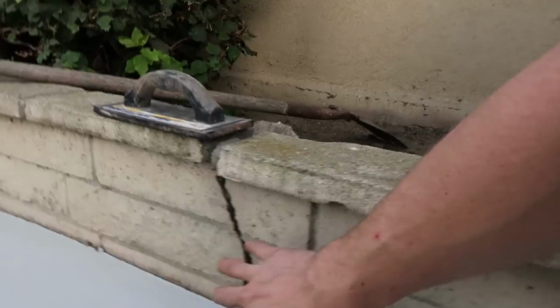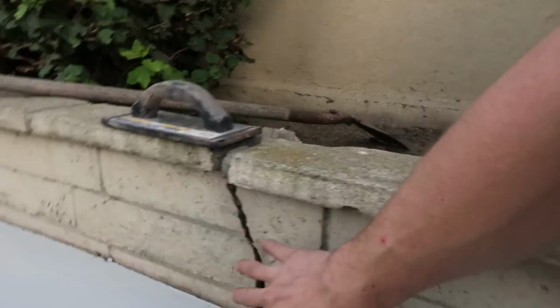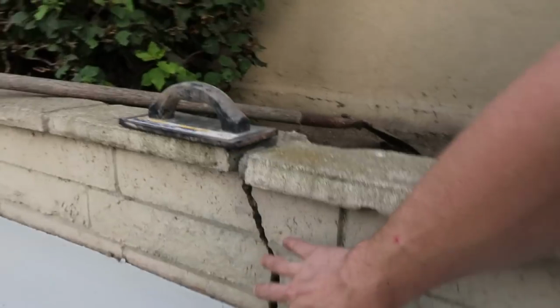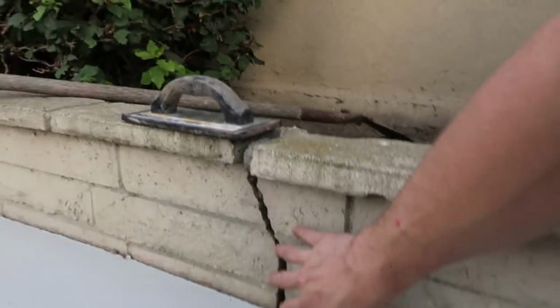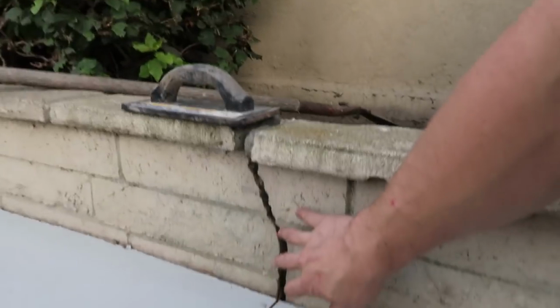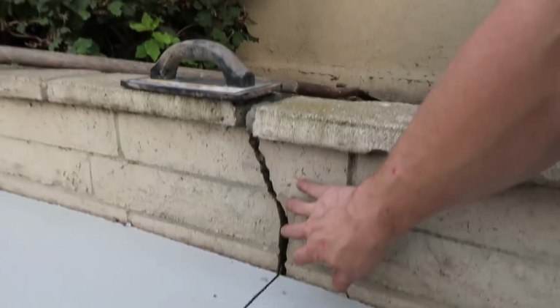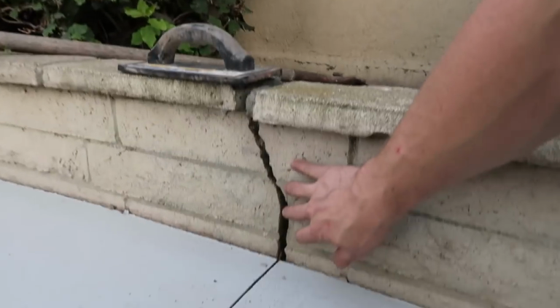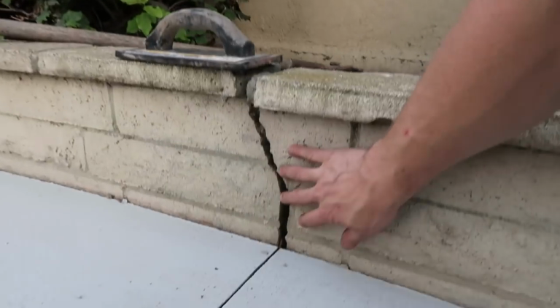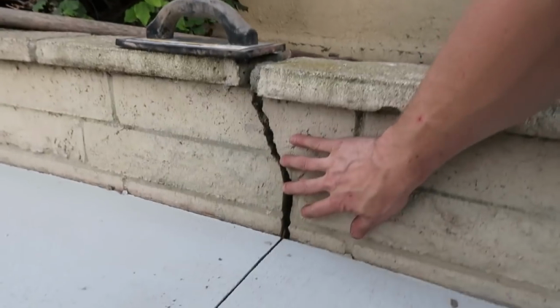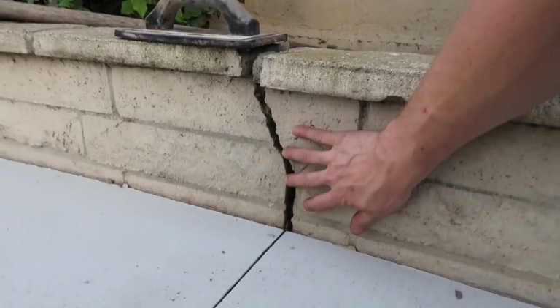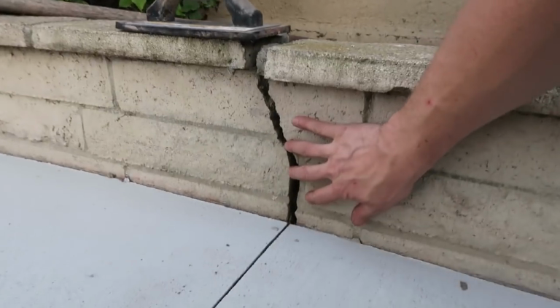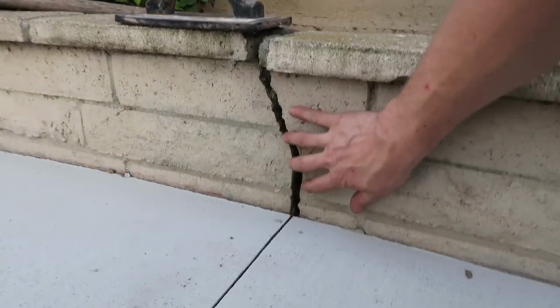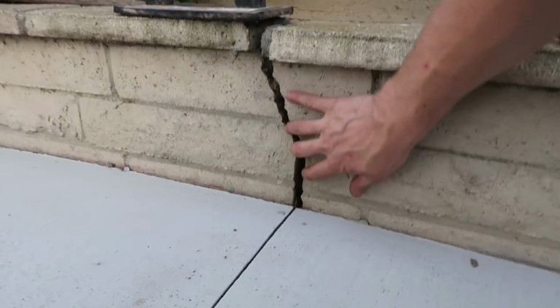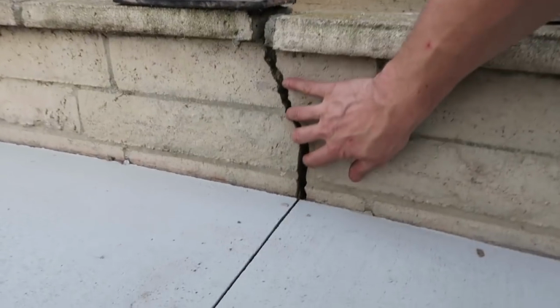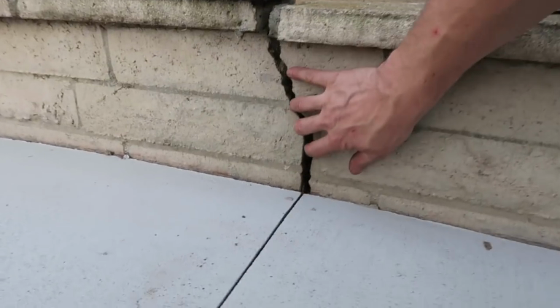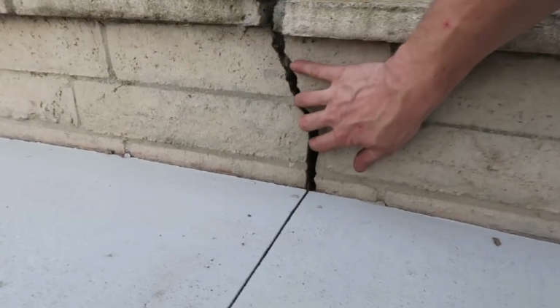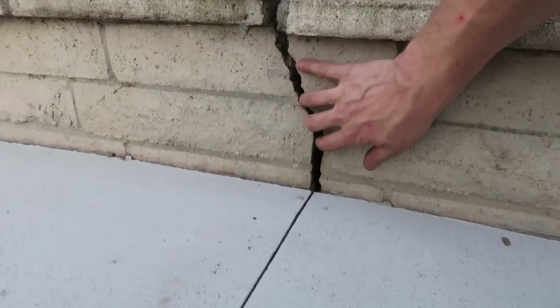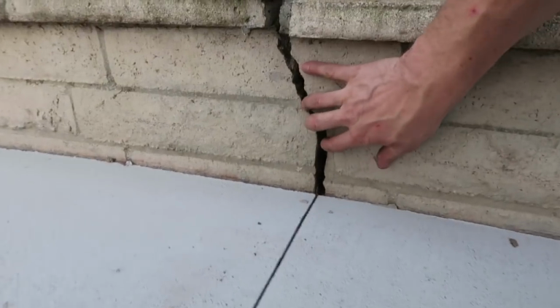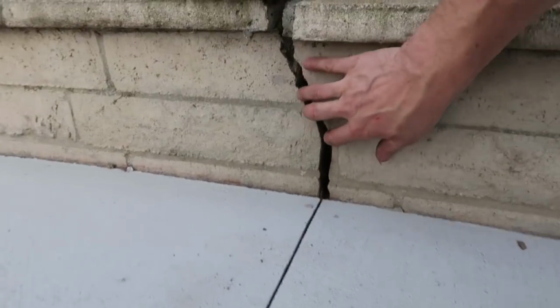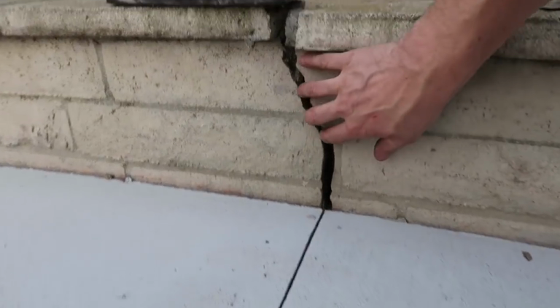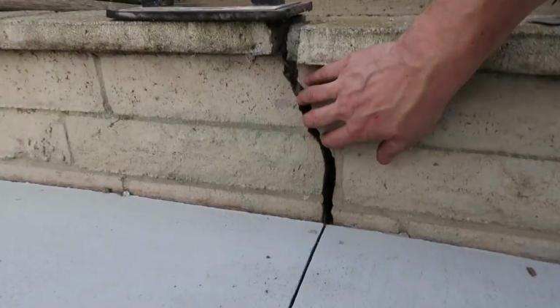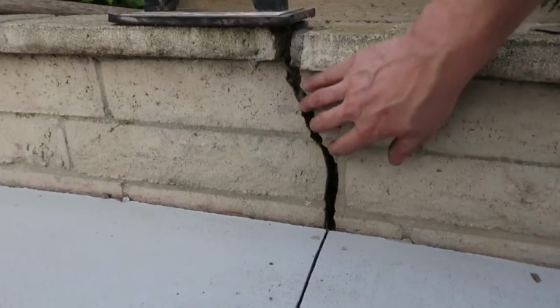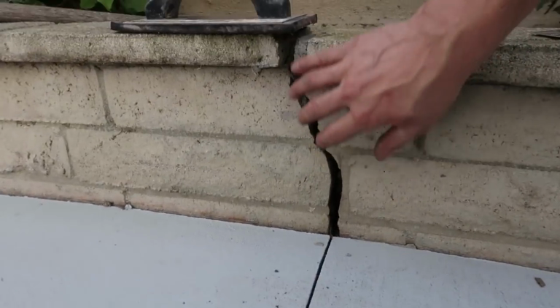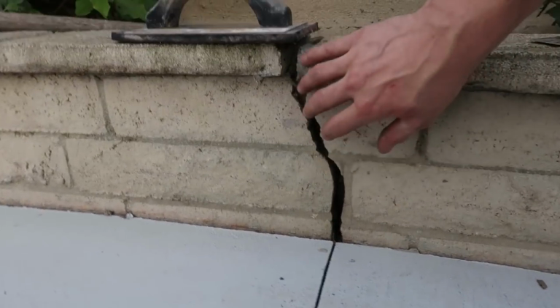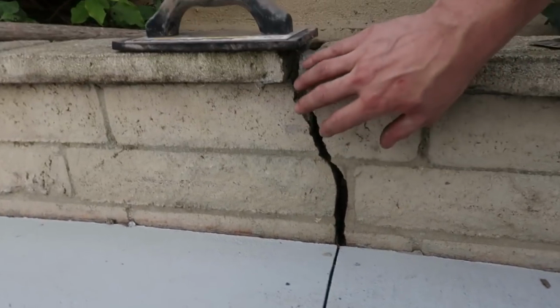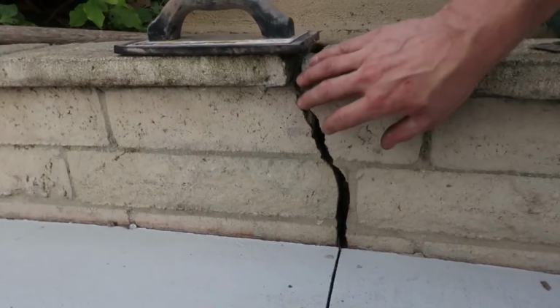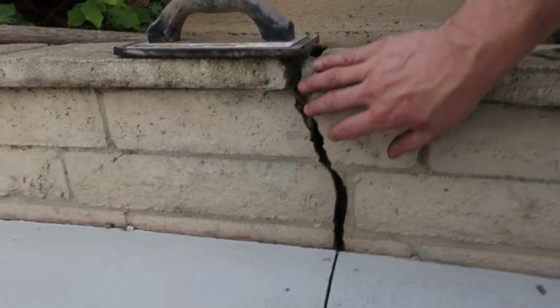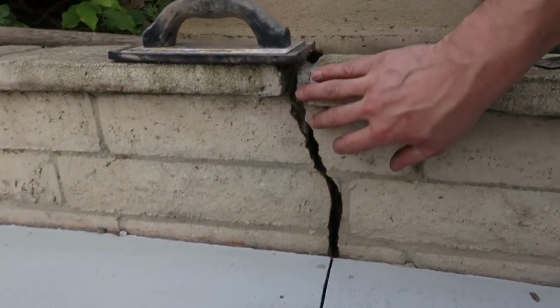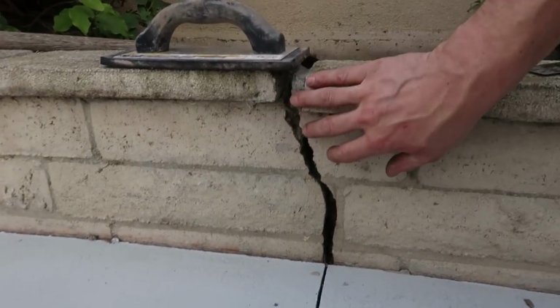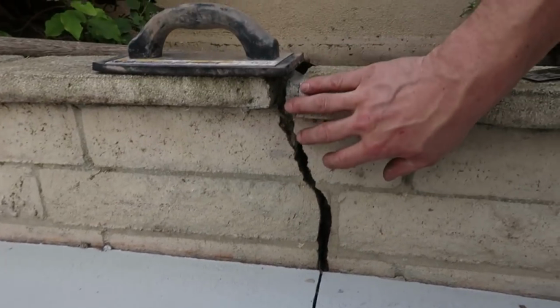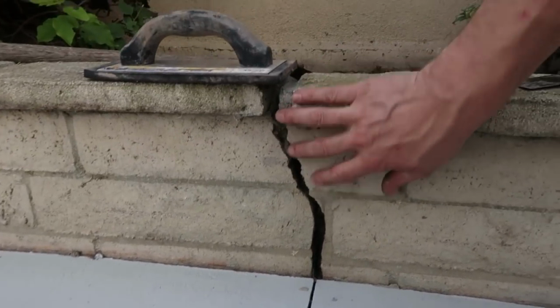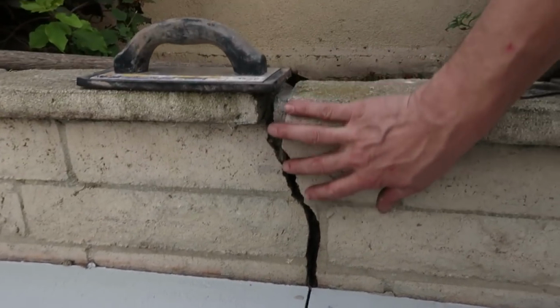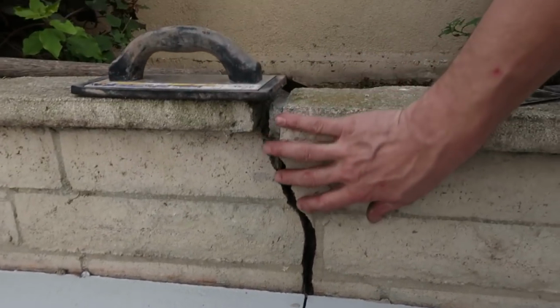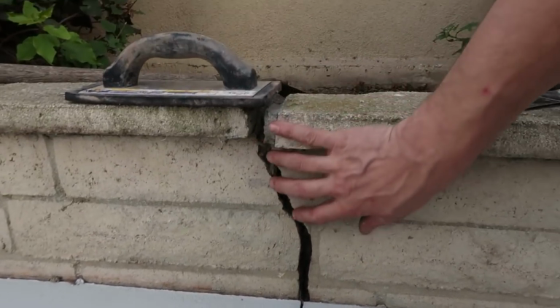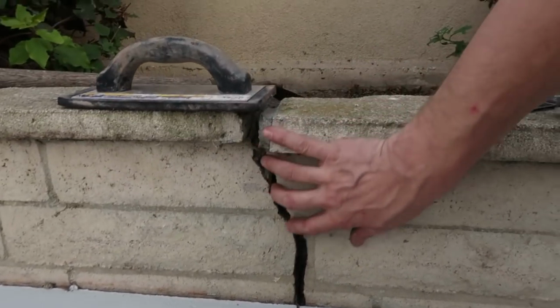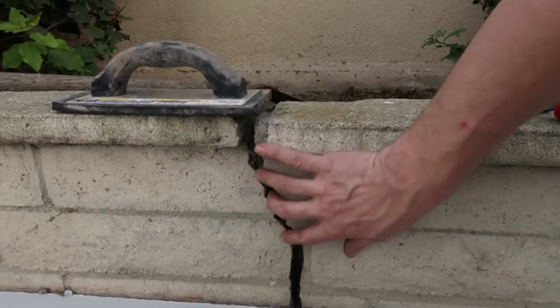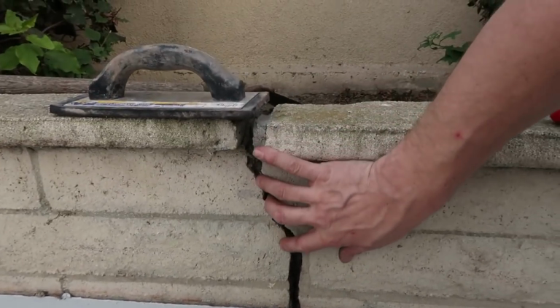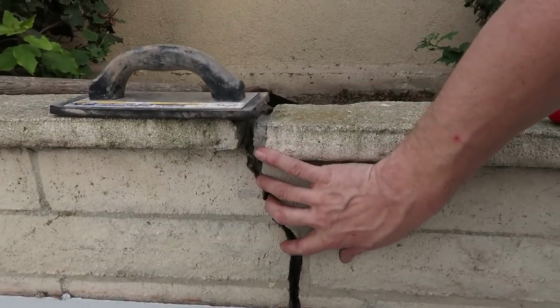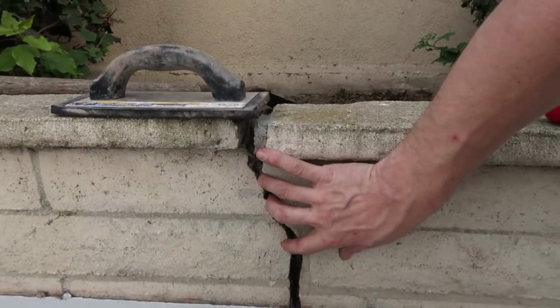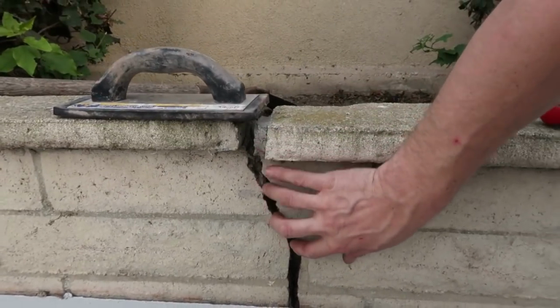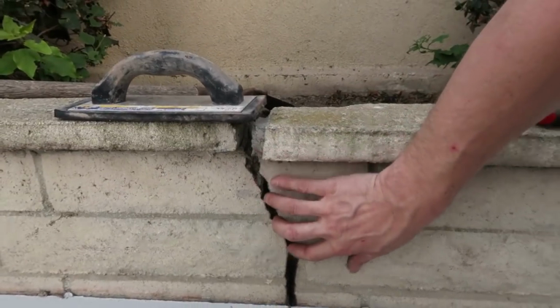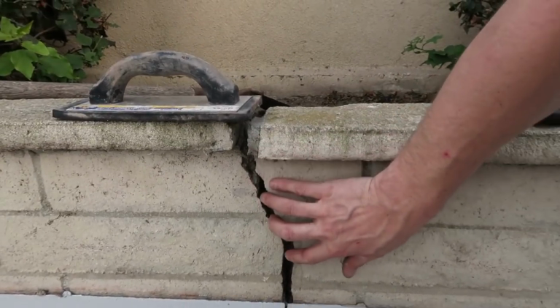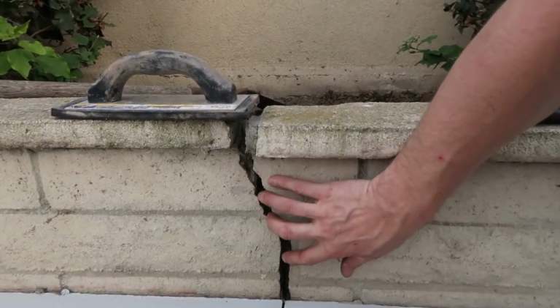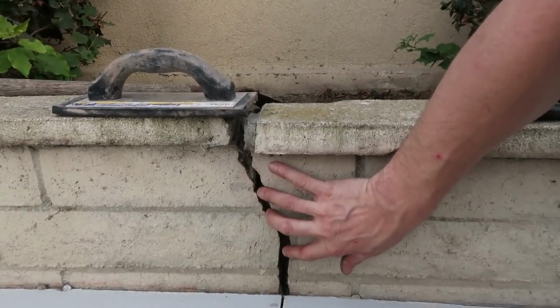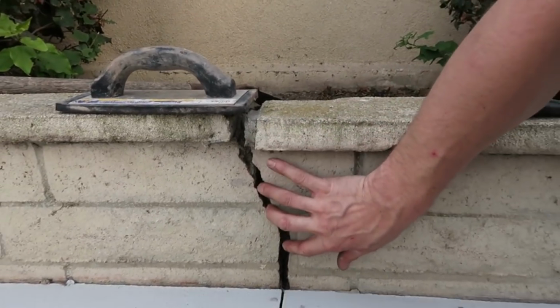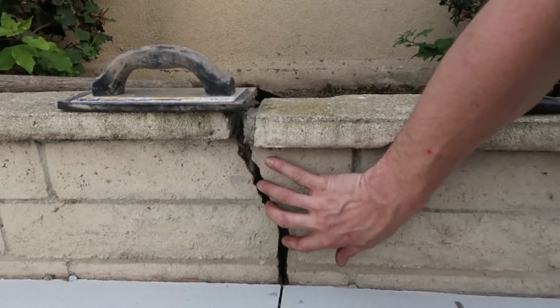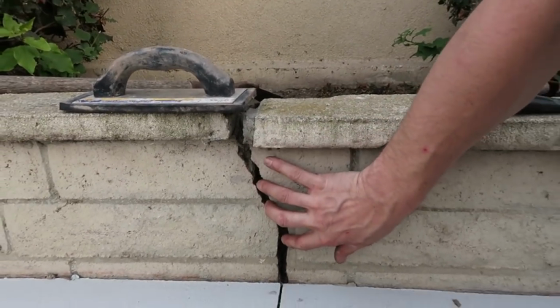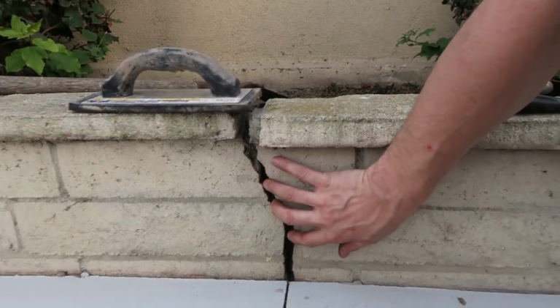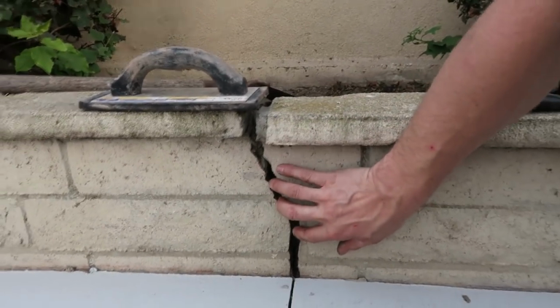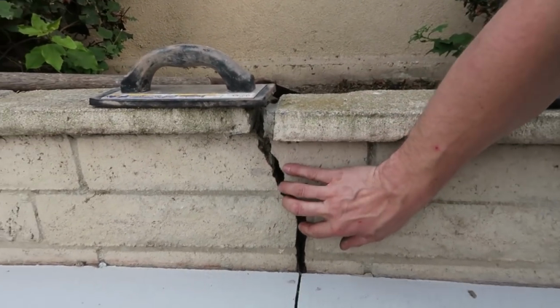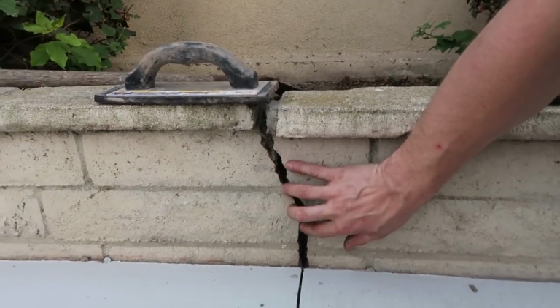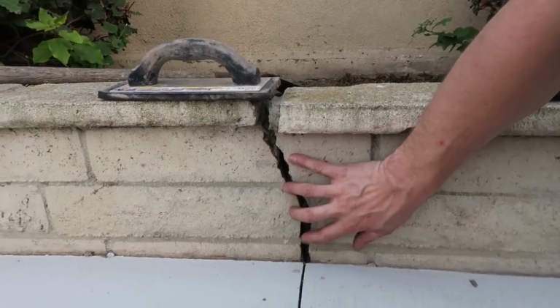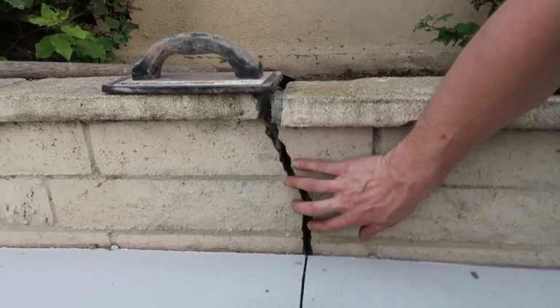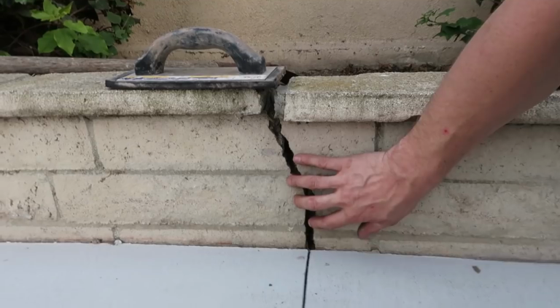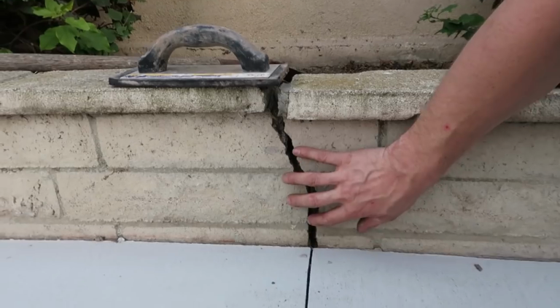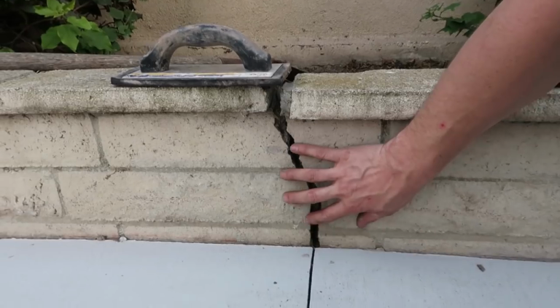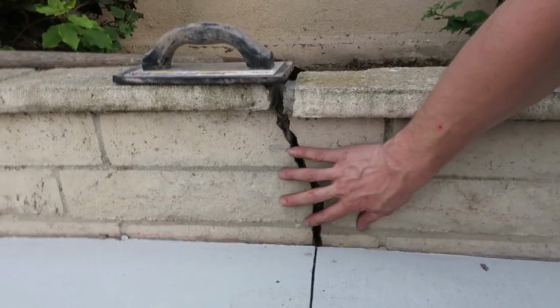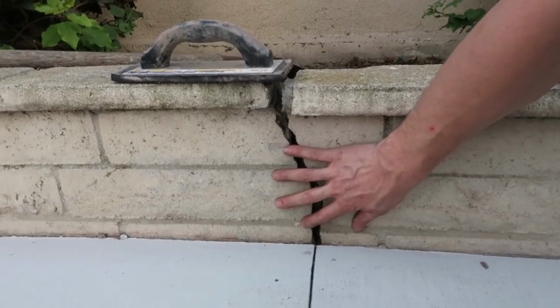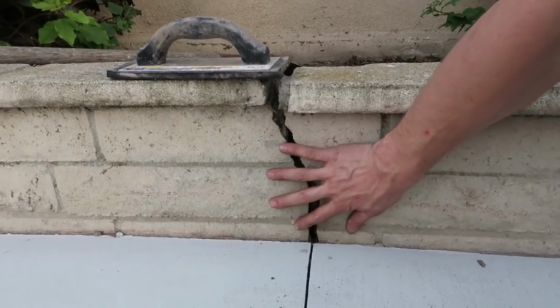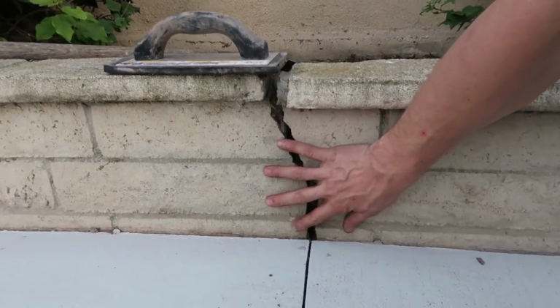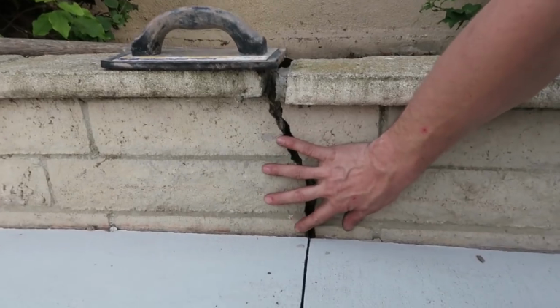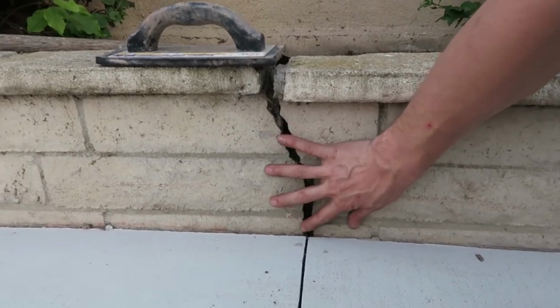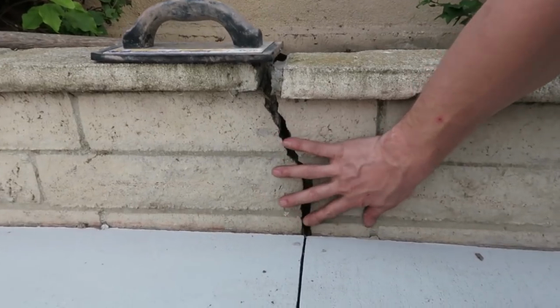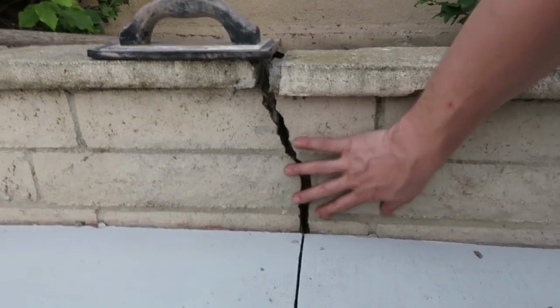So we've got this kind of ugly crack in this masonry wall, and I'm just going to repair it using some thinset mortar.